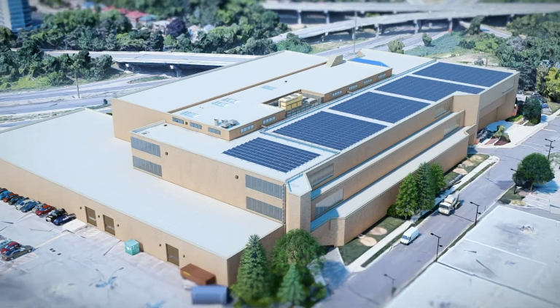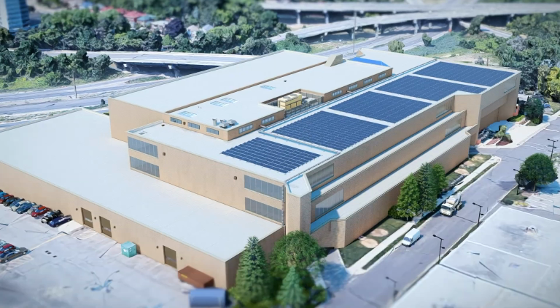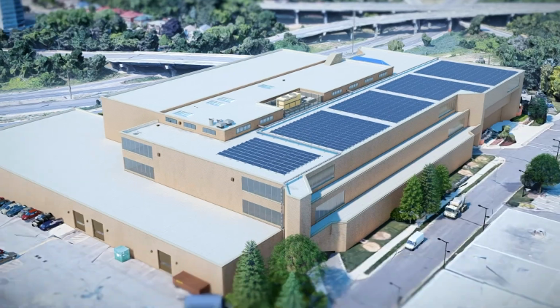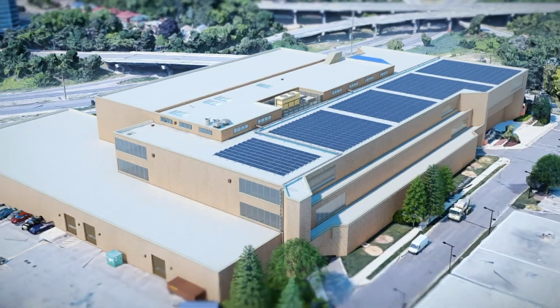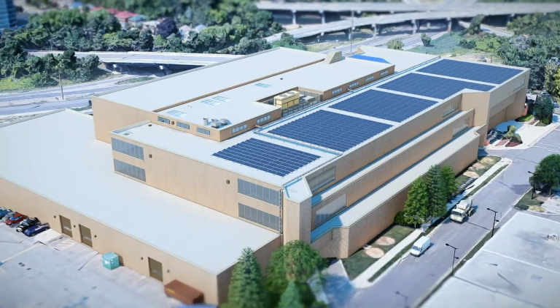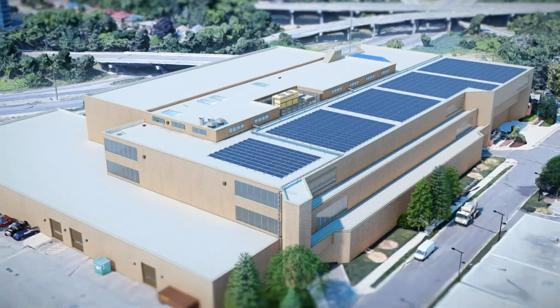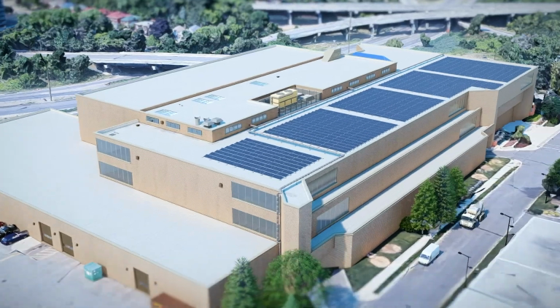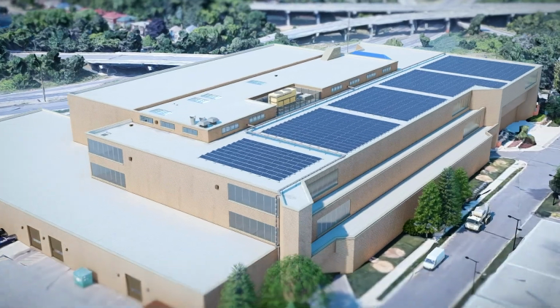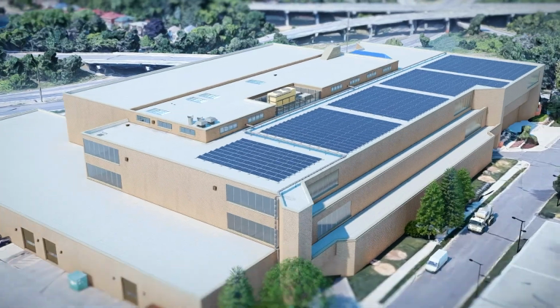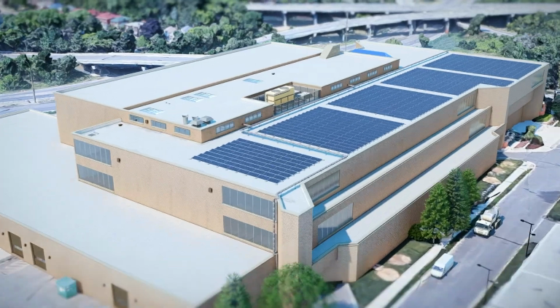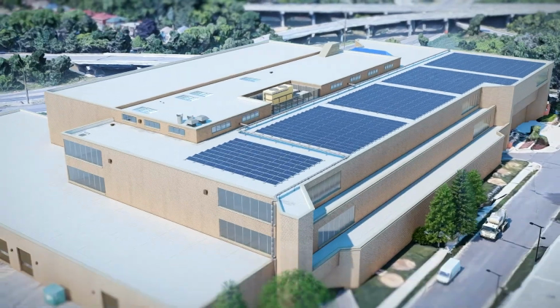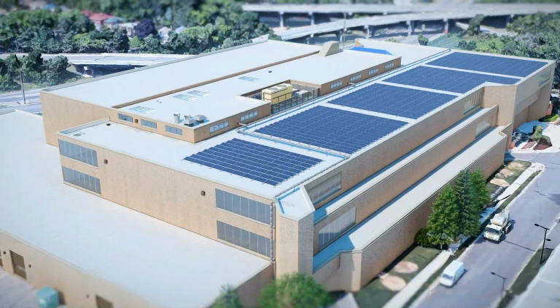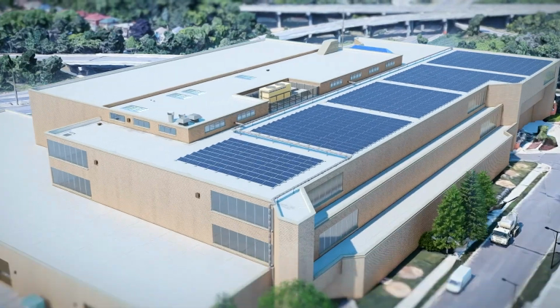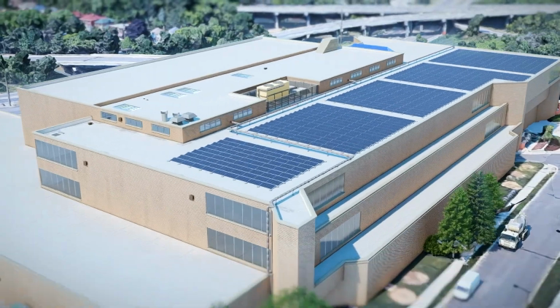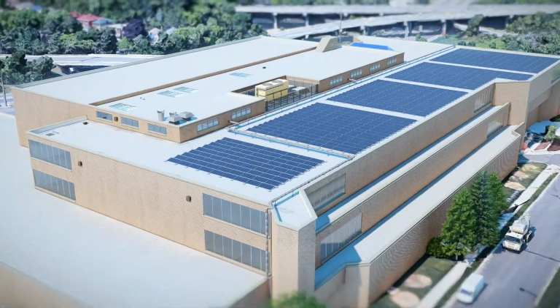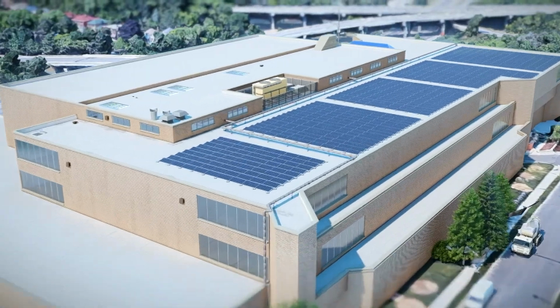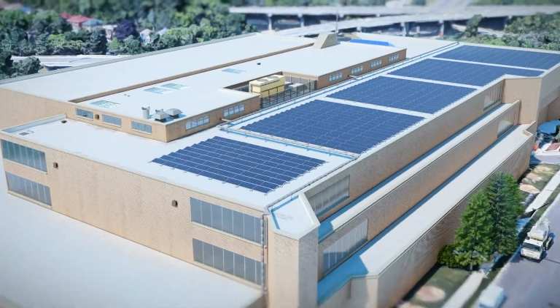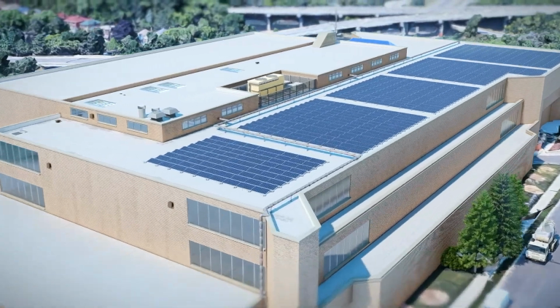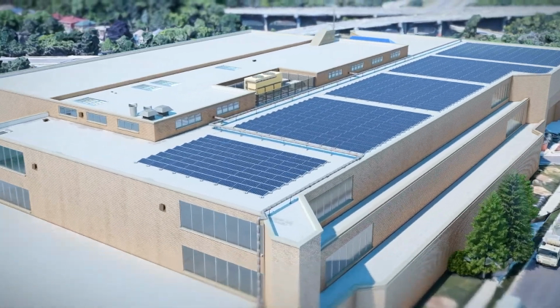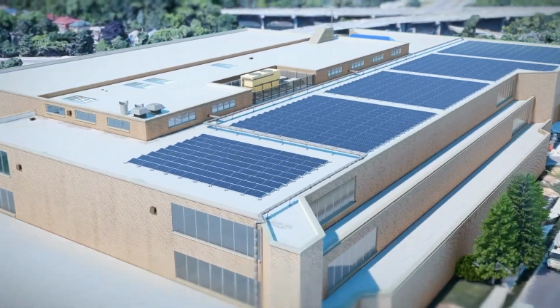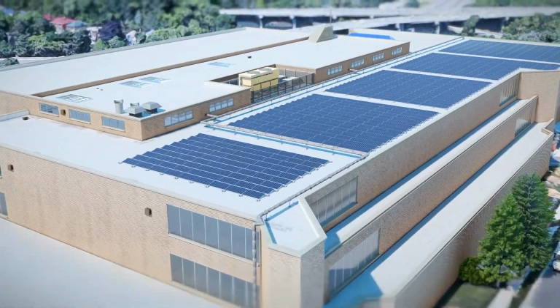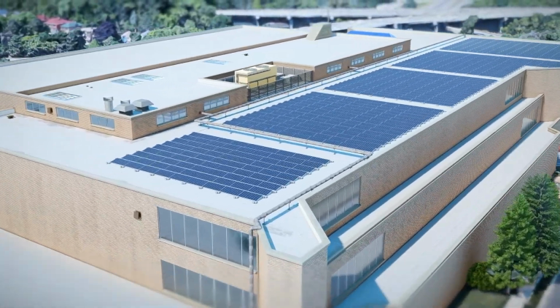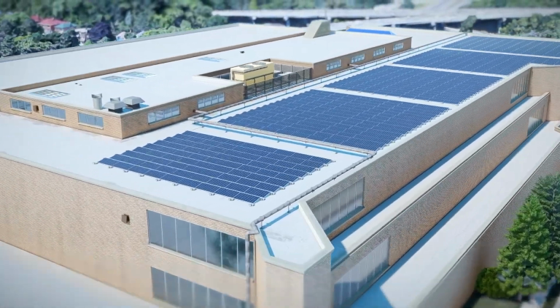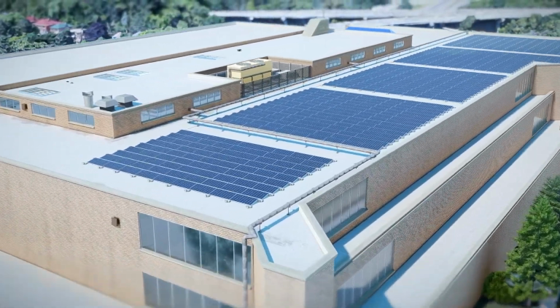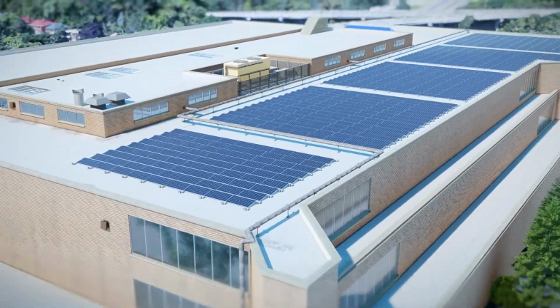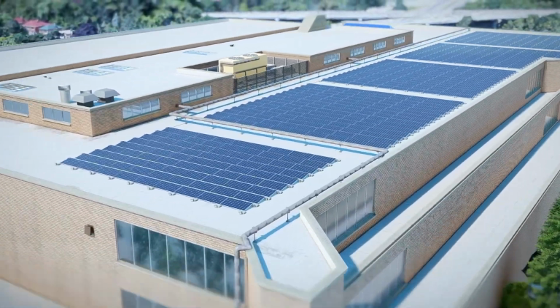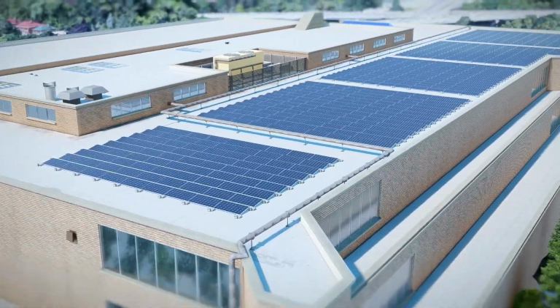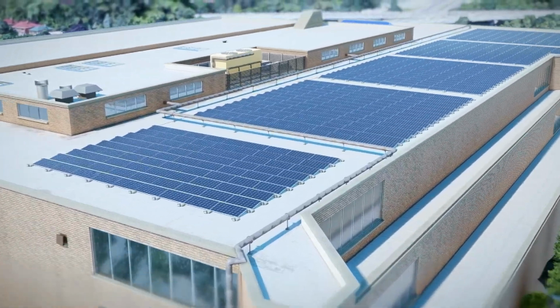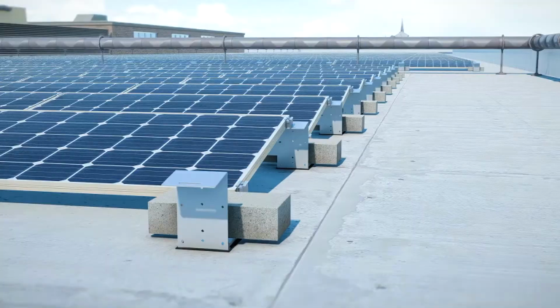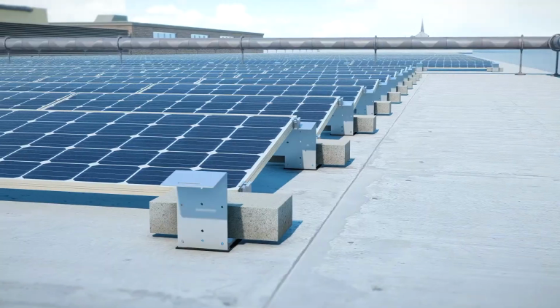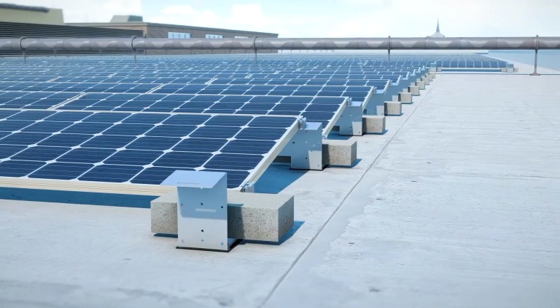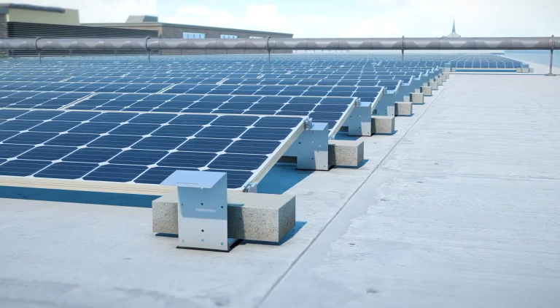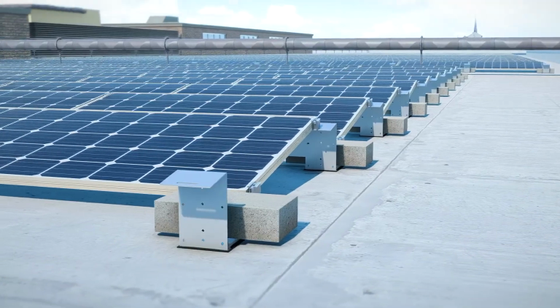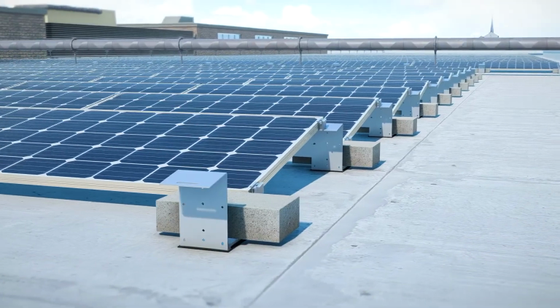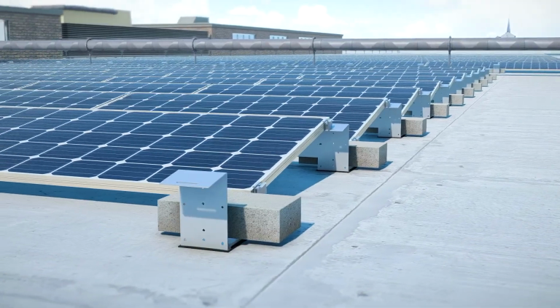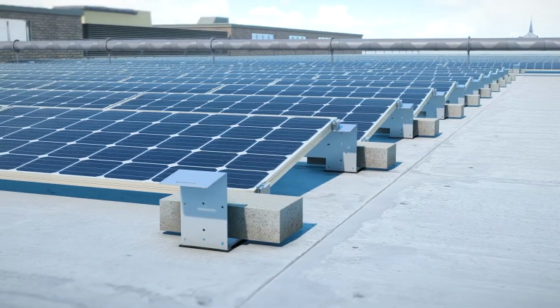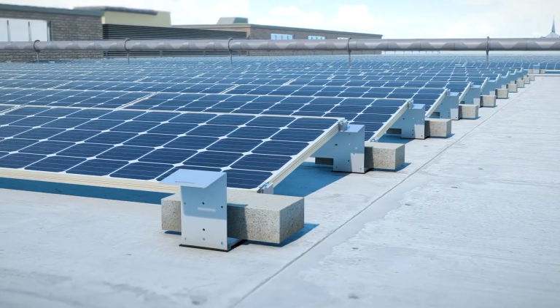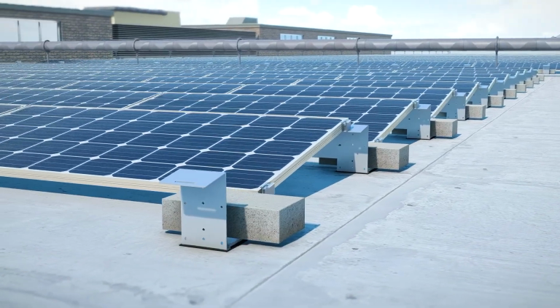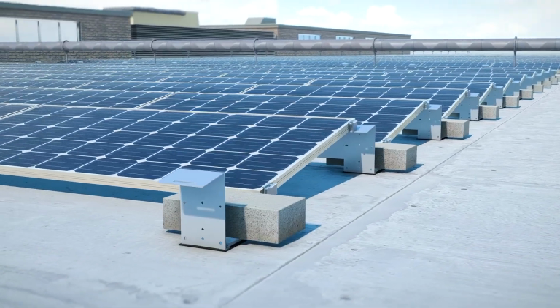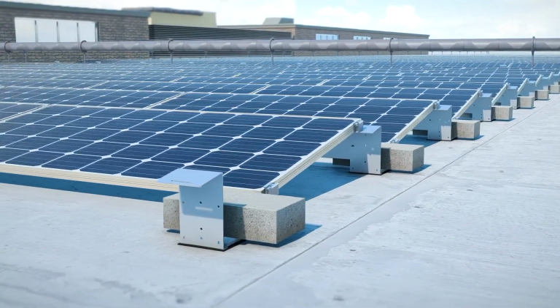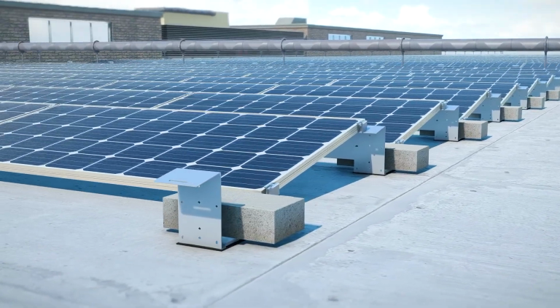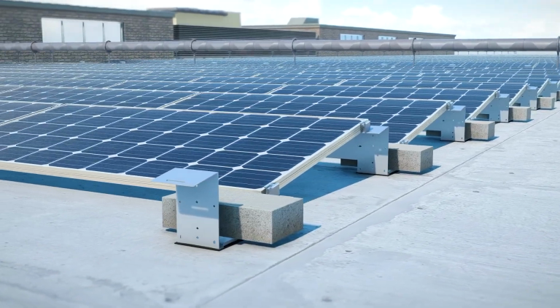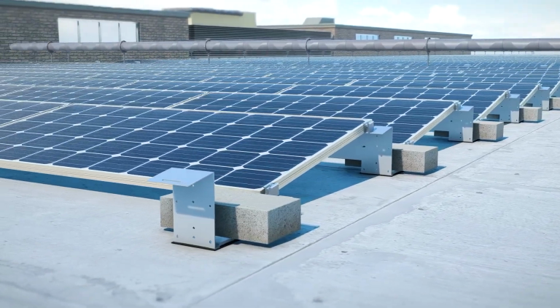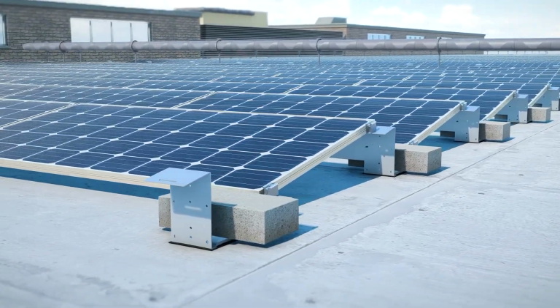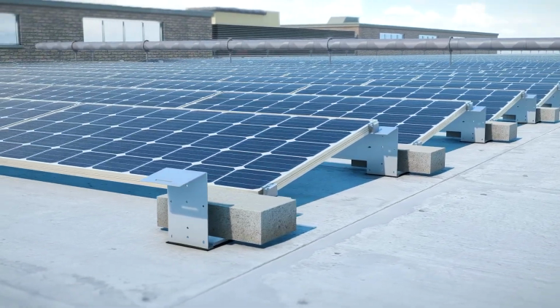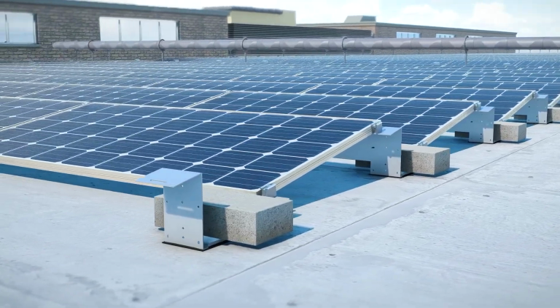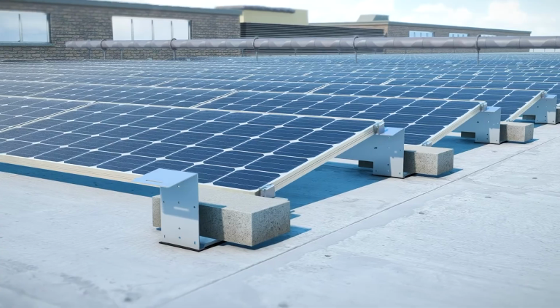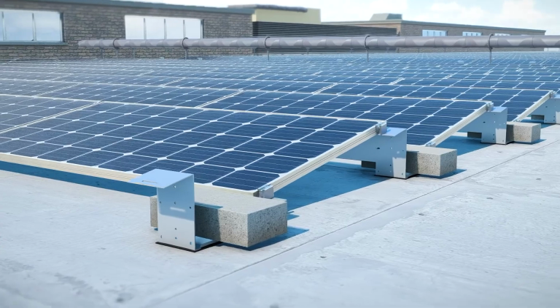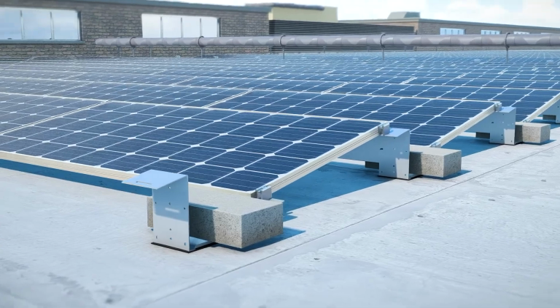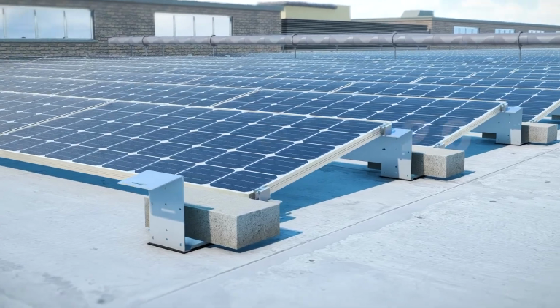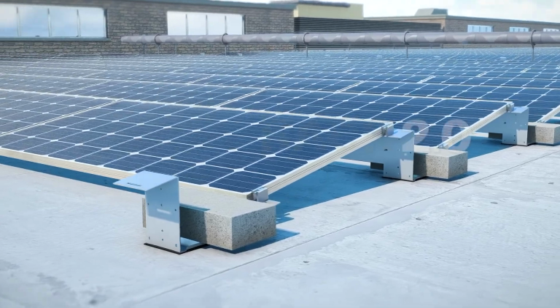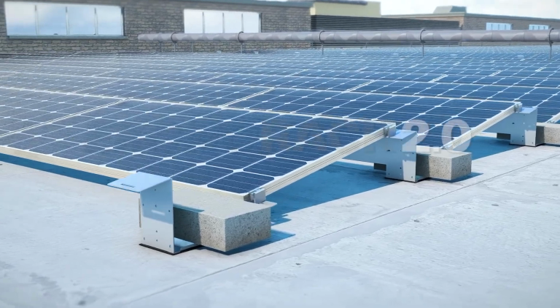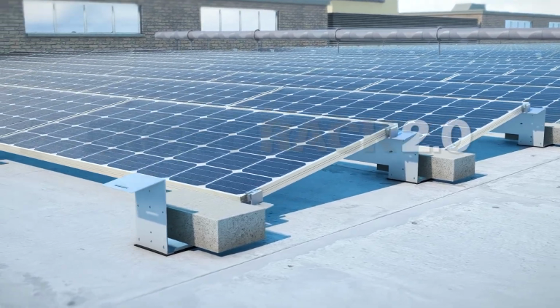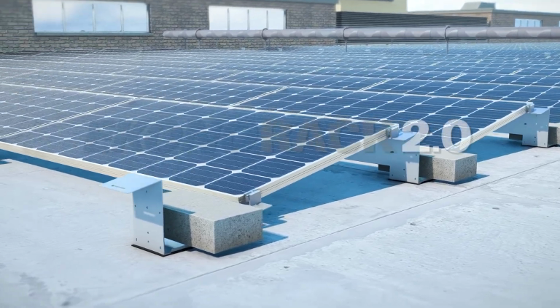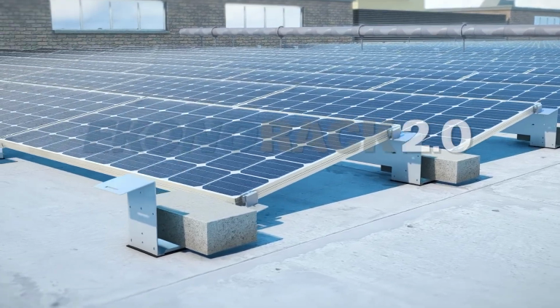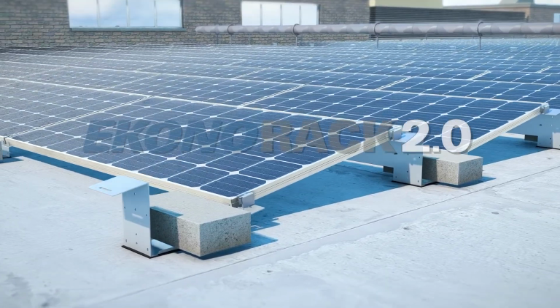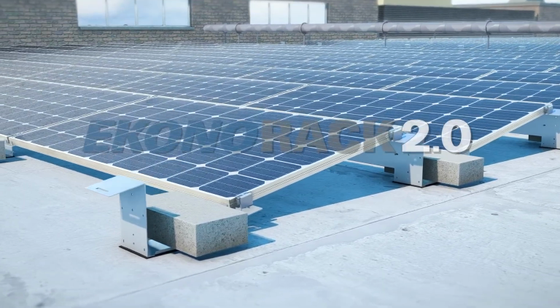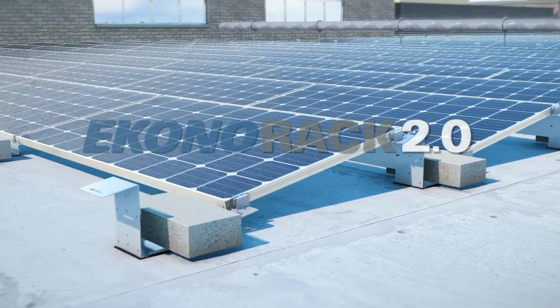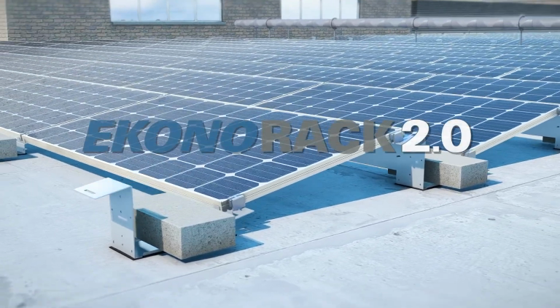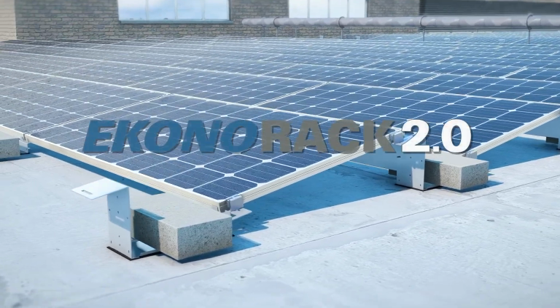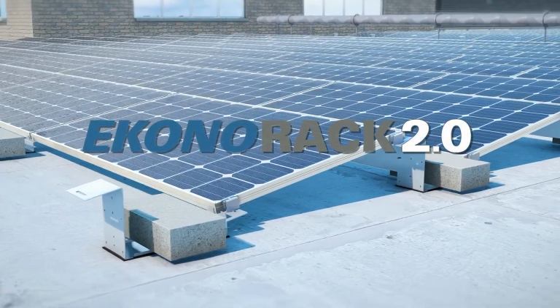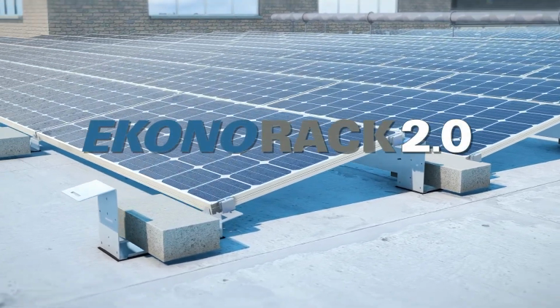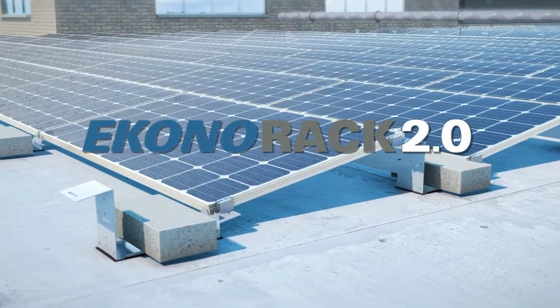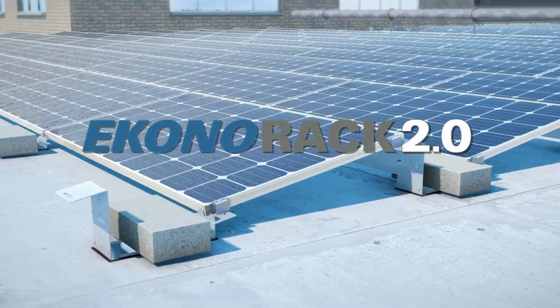KB Racking has been focused on developing innovative solar mounting solutions for commercial rooftops since 2010.